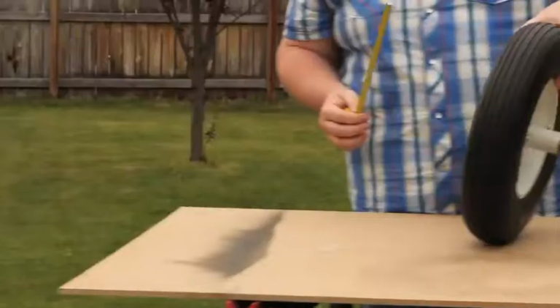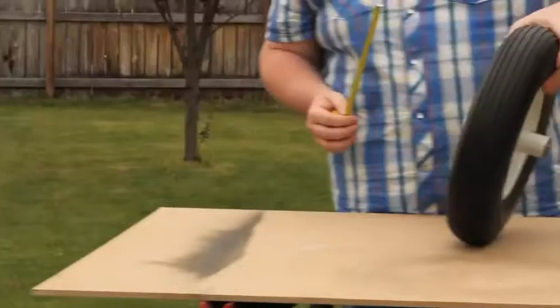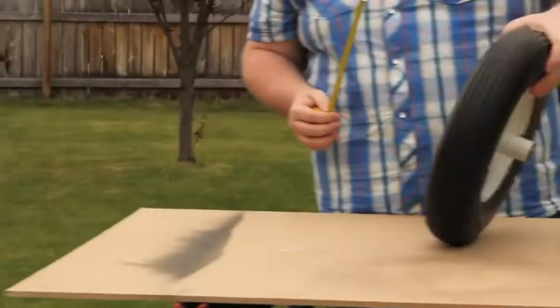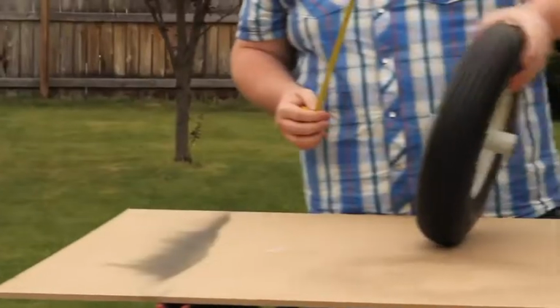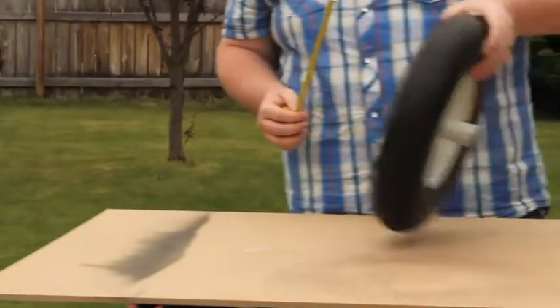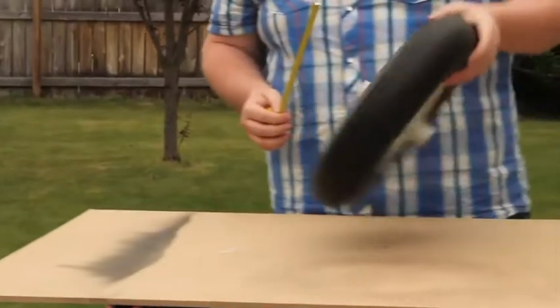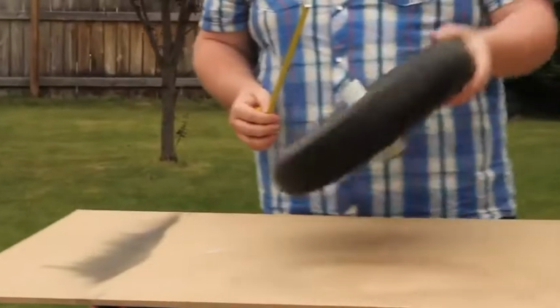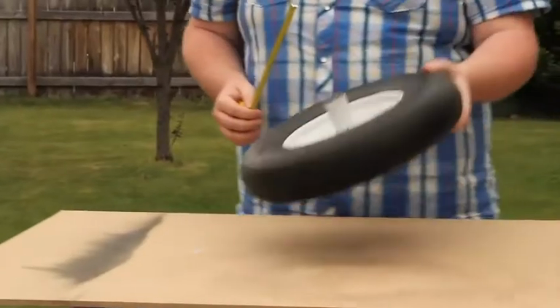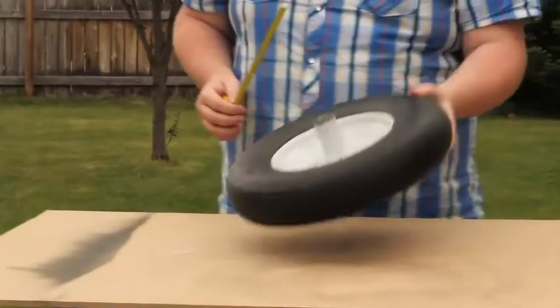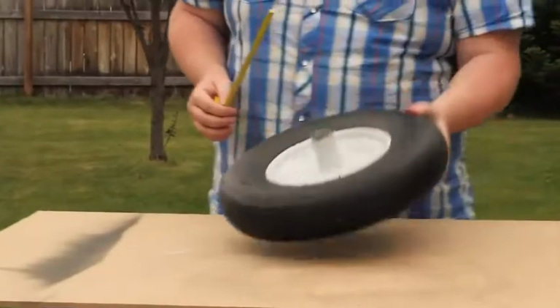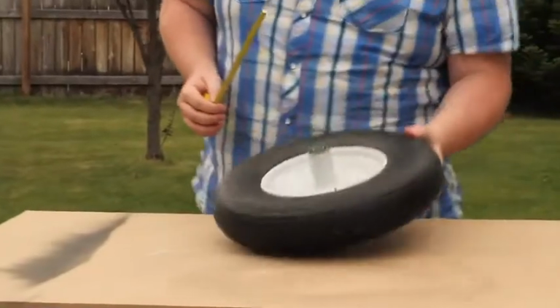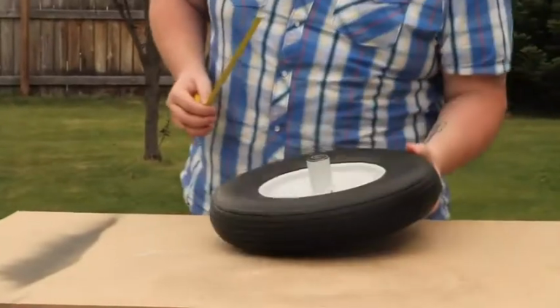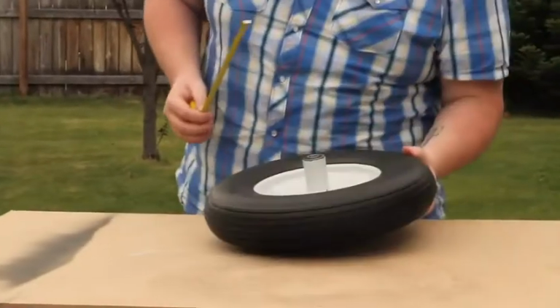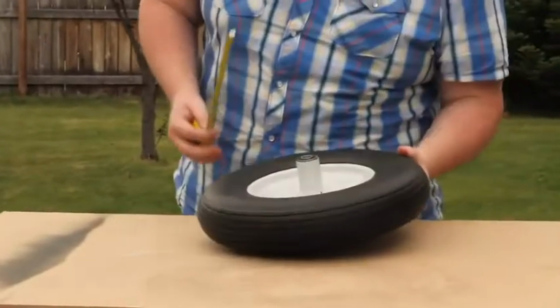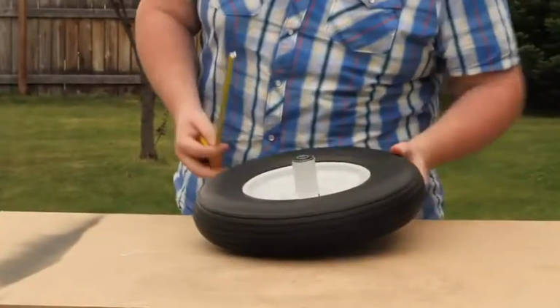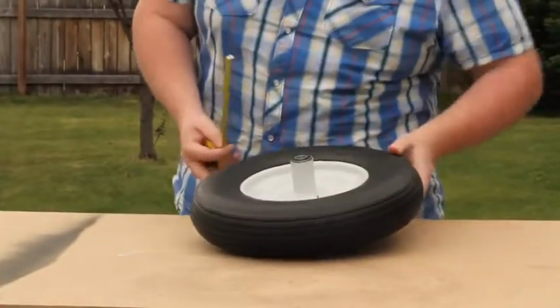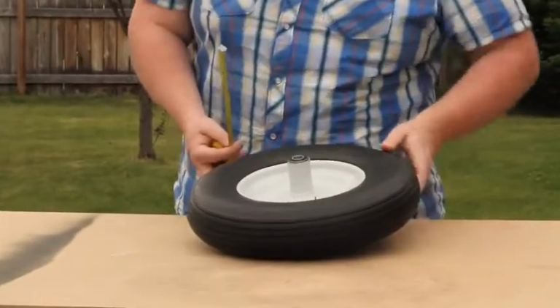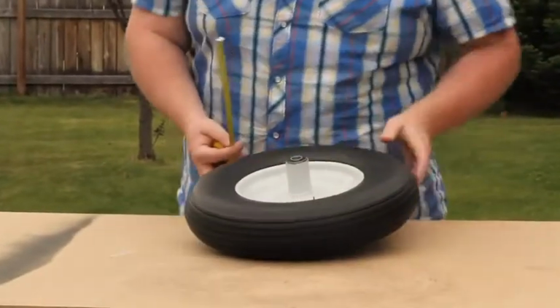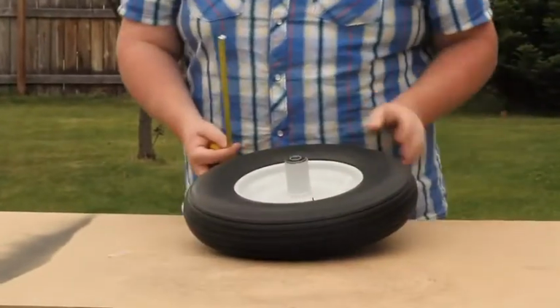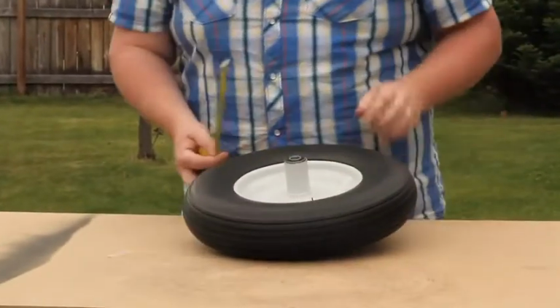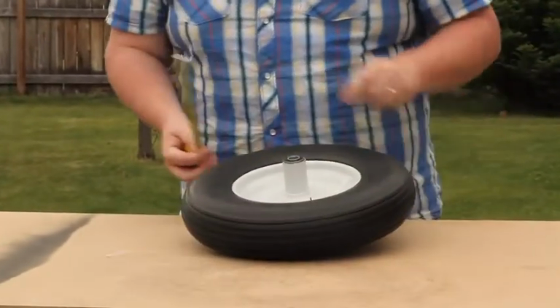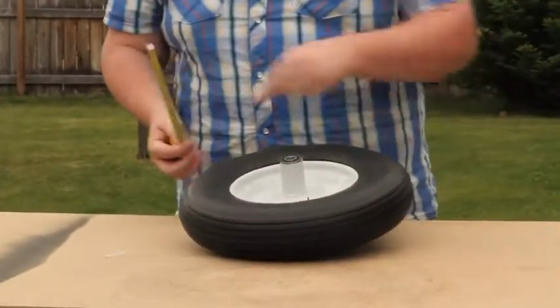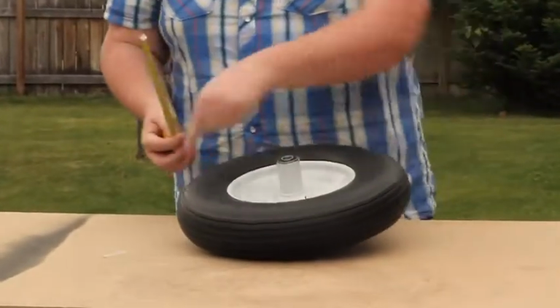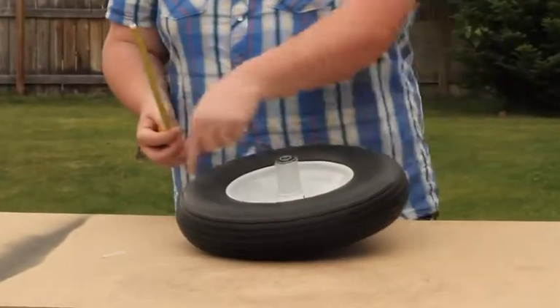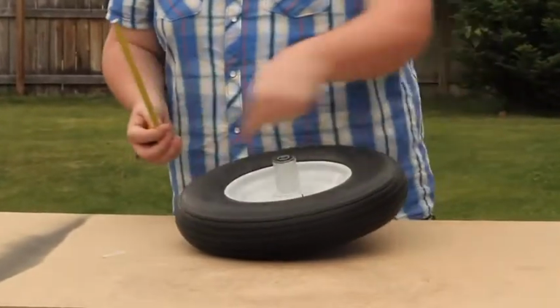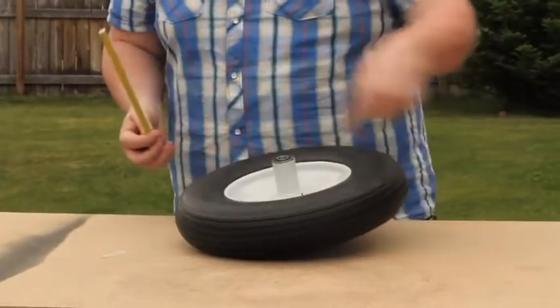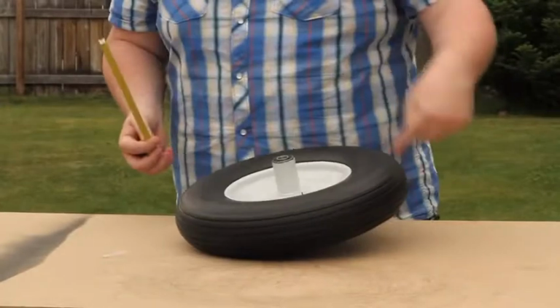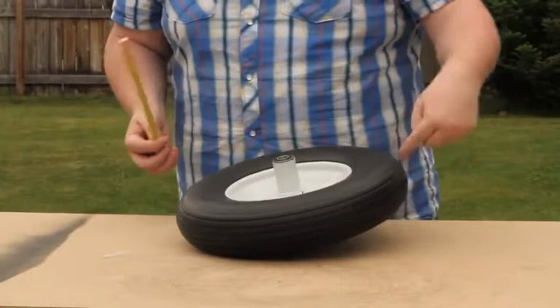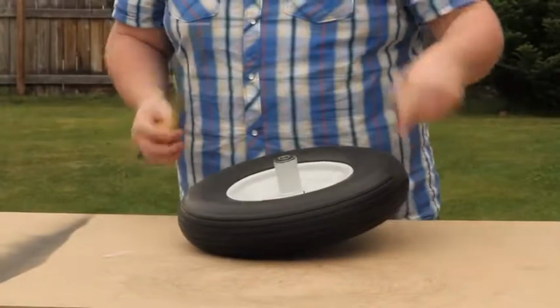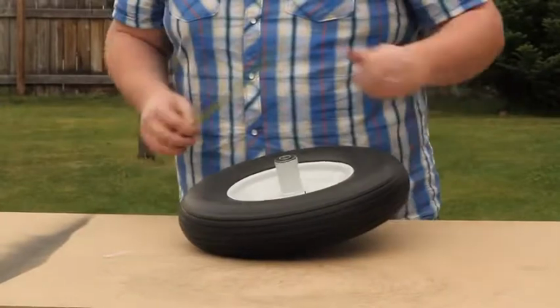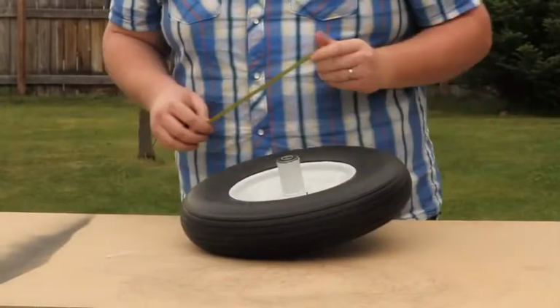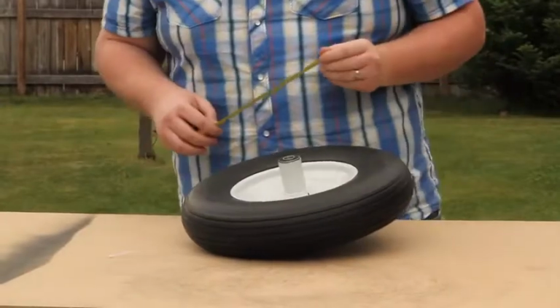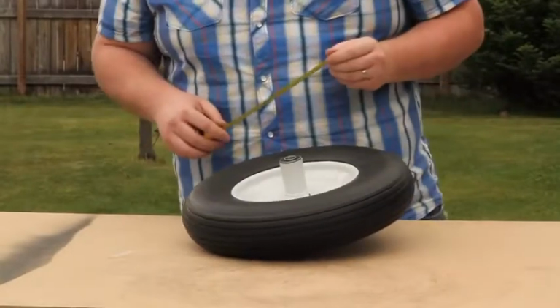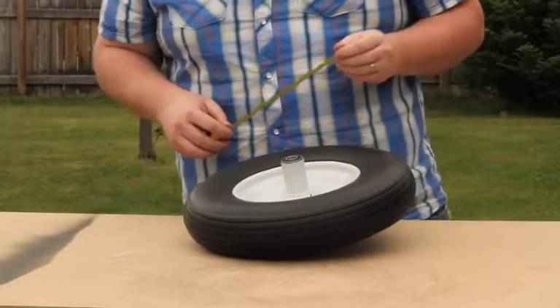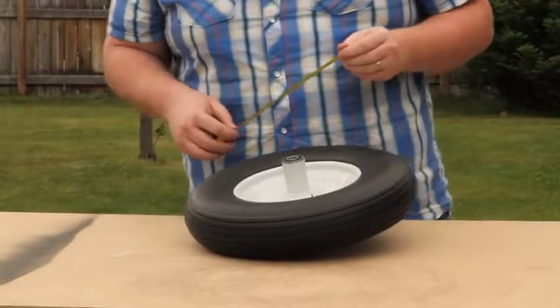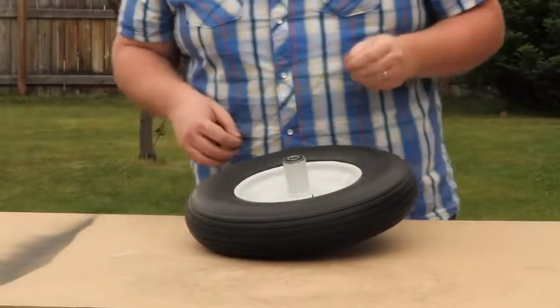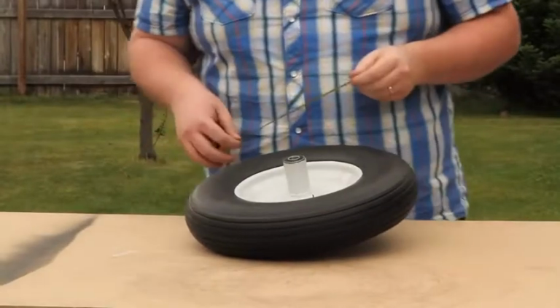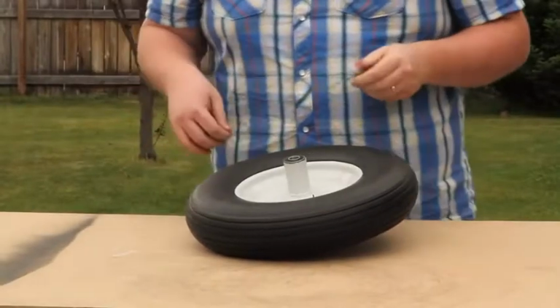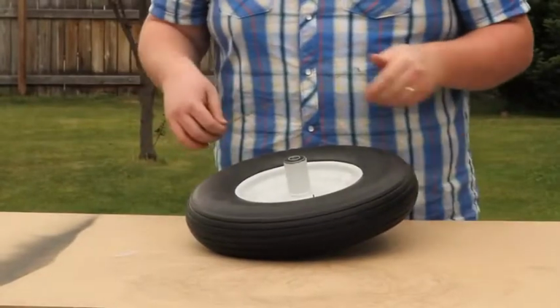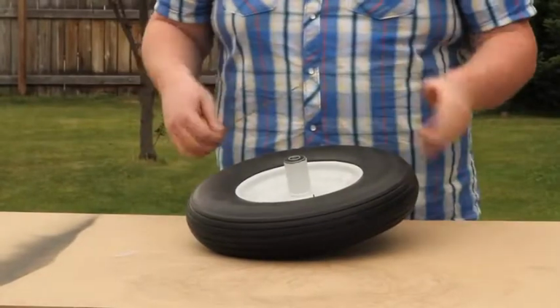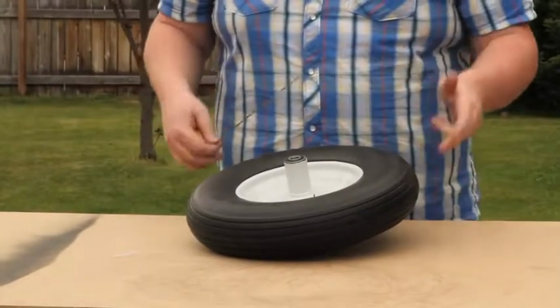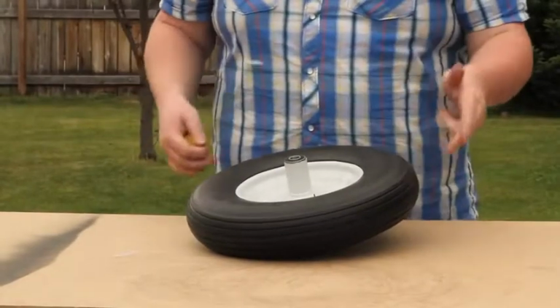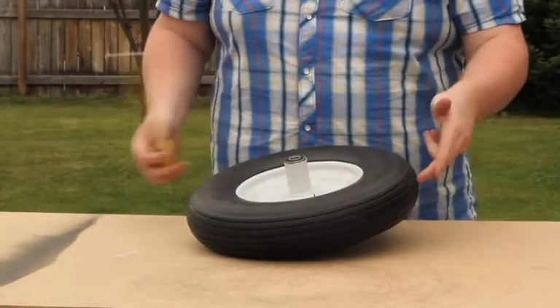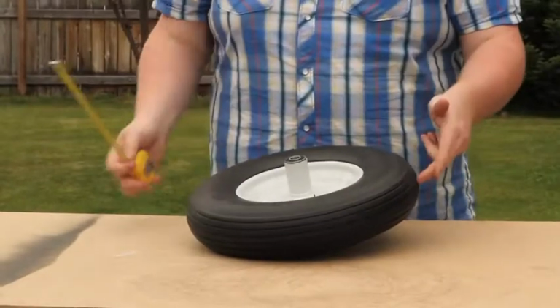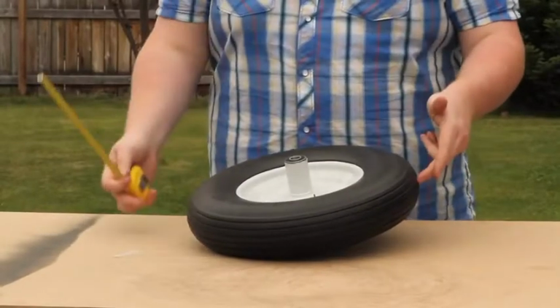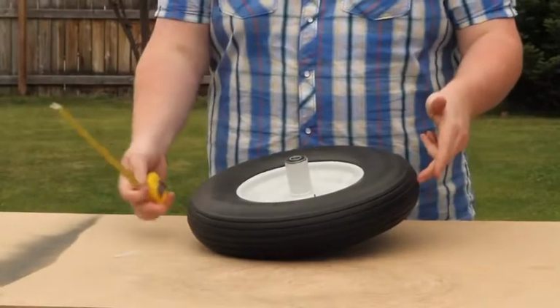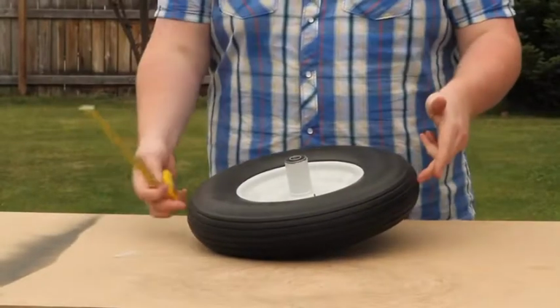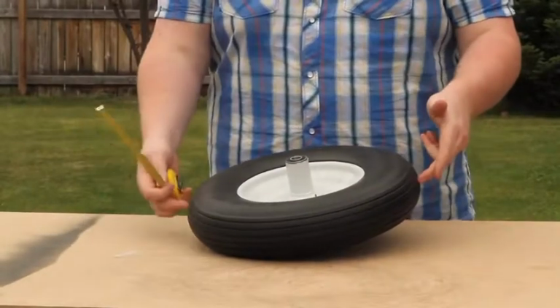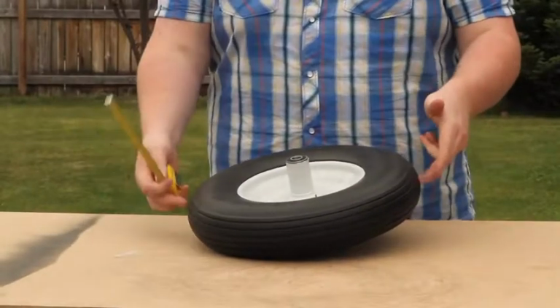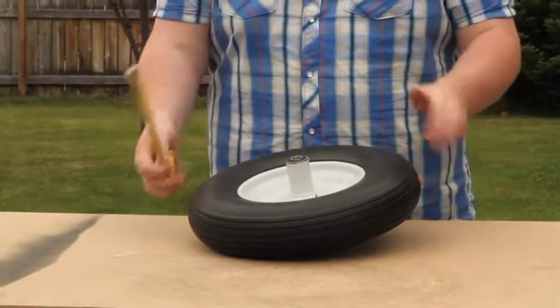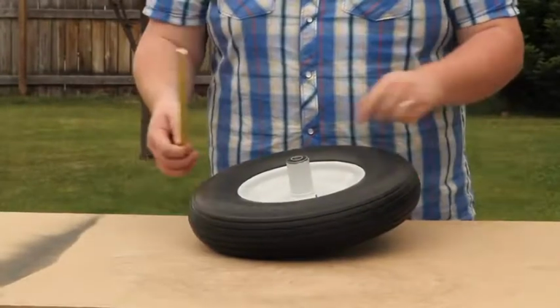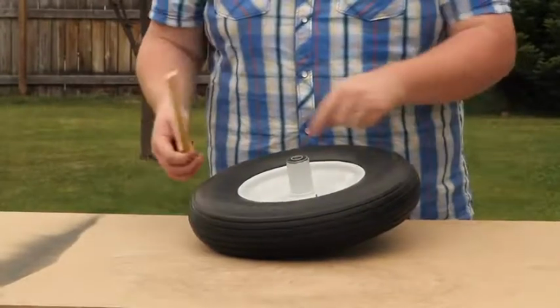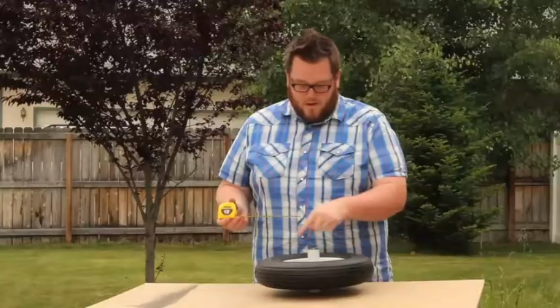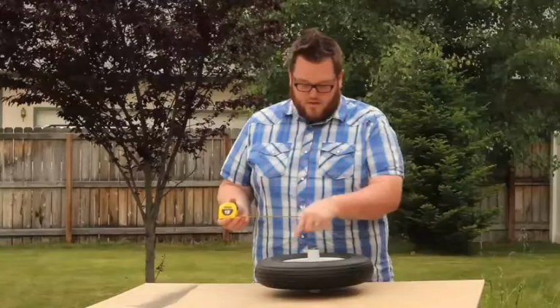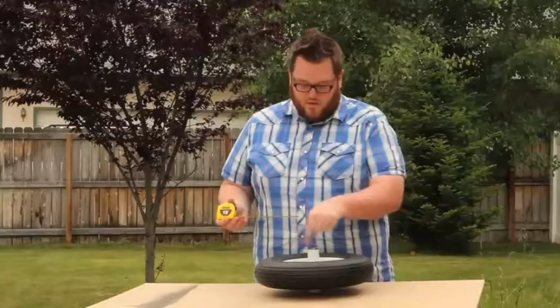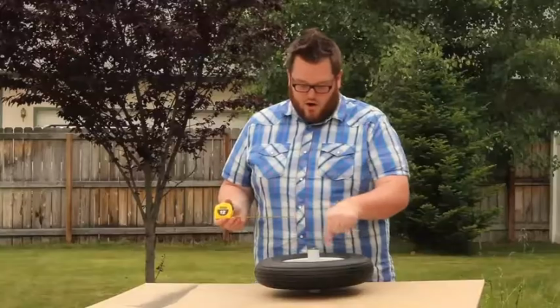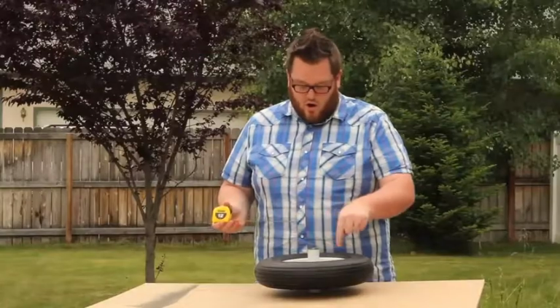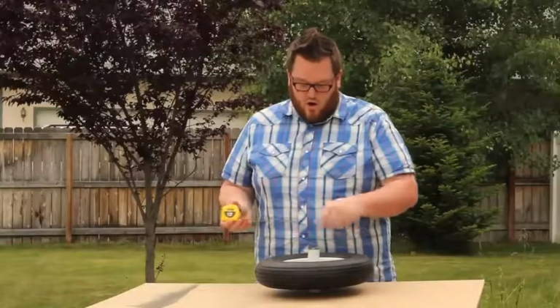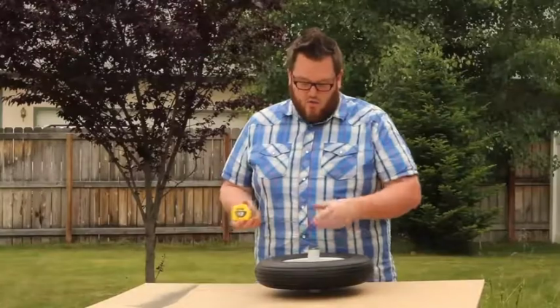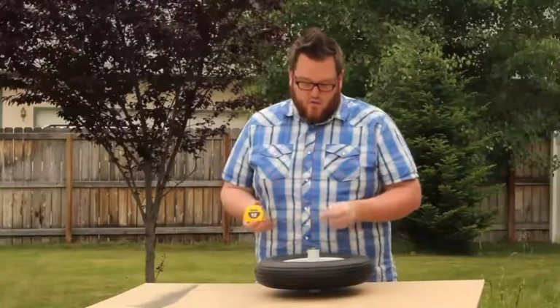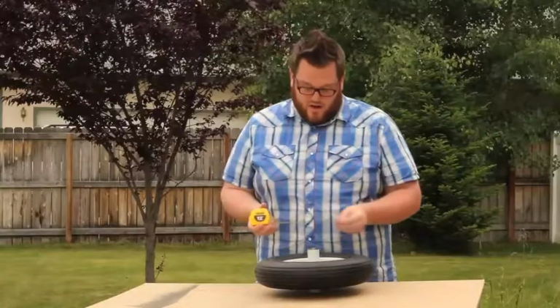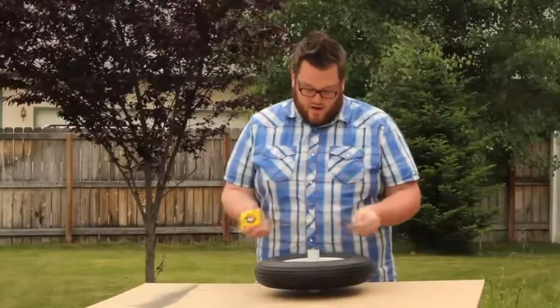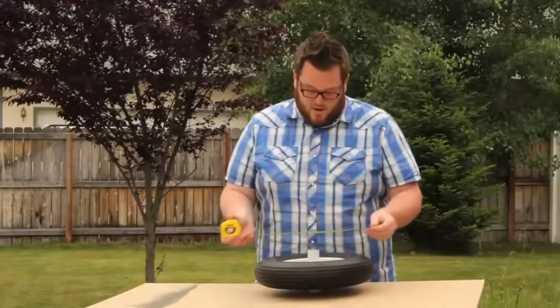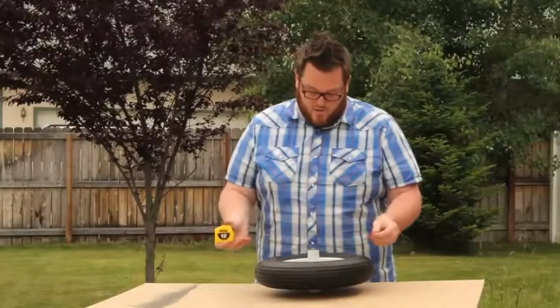The next measurement you want to get is the diameter of the tire. To get that, you're going to measure from one end to the other, measuring over the hub.